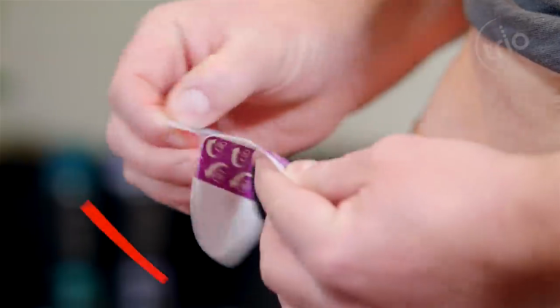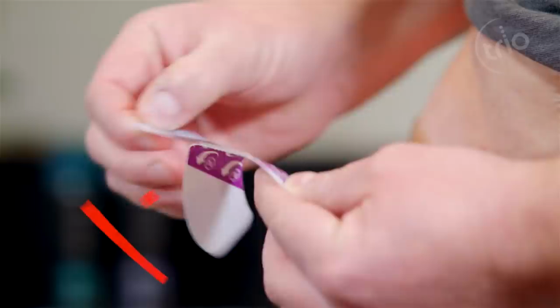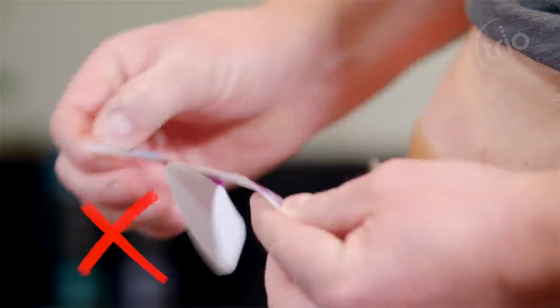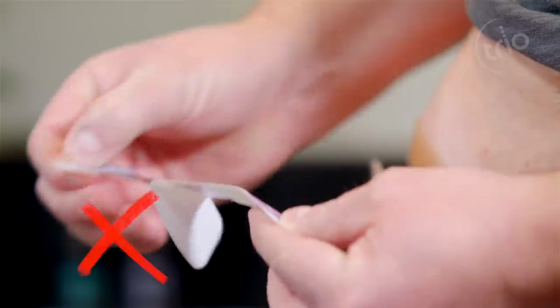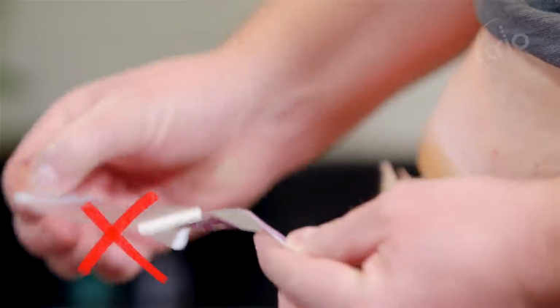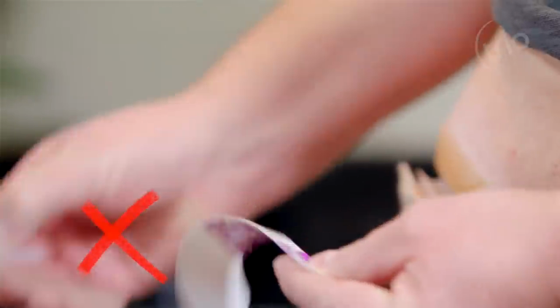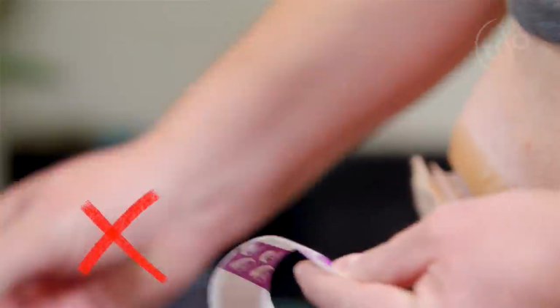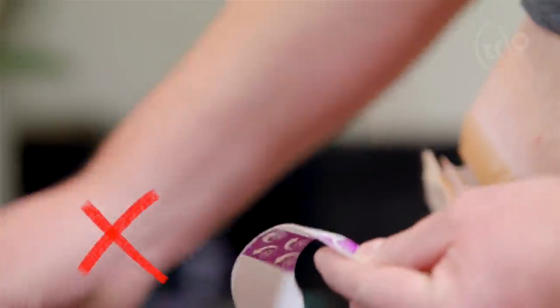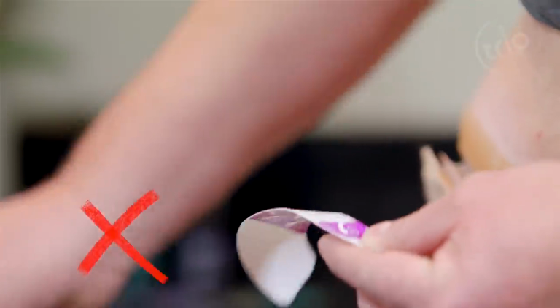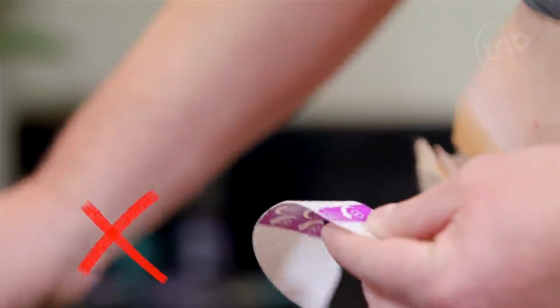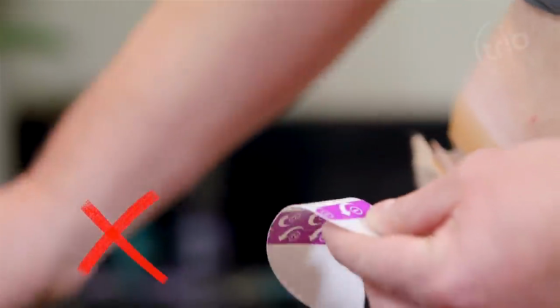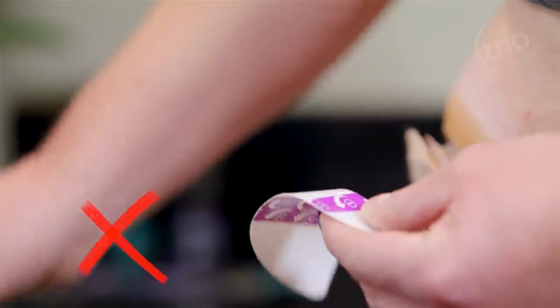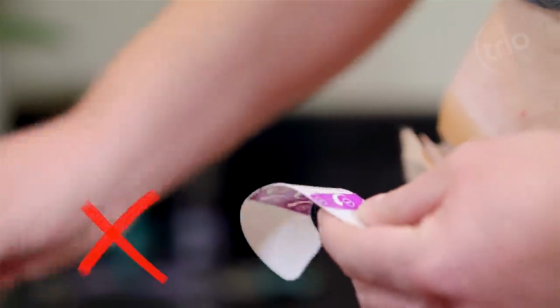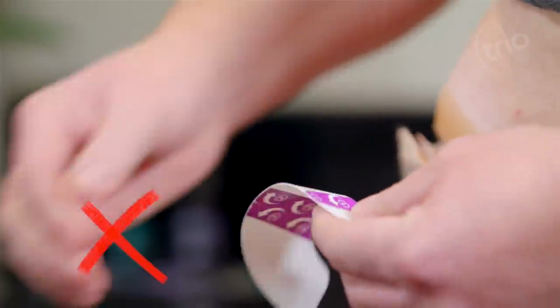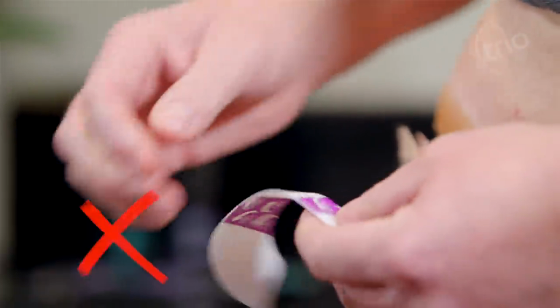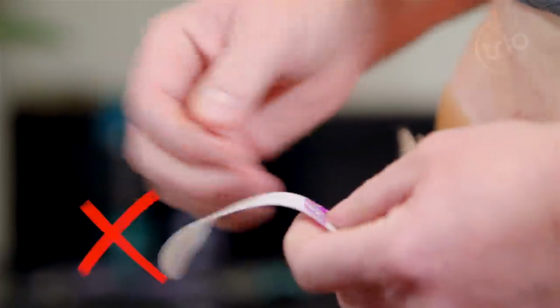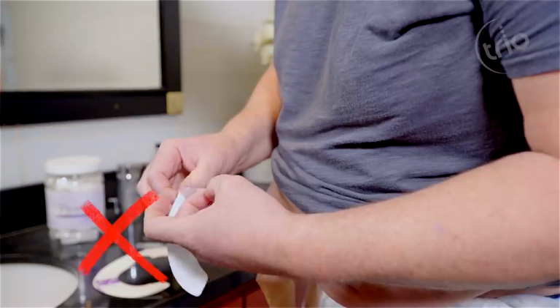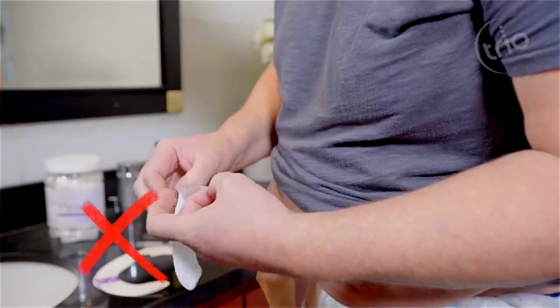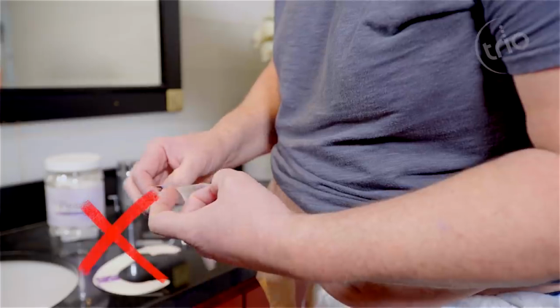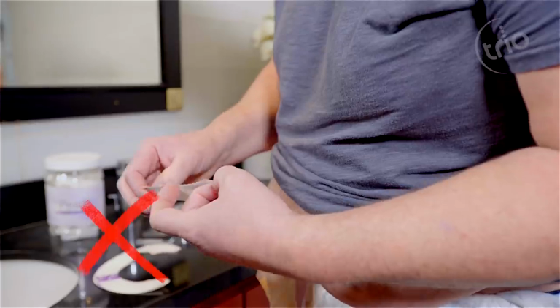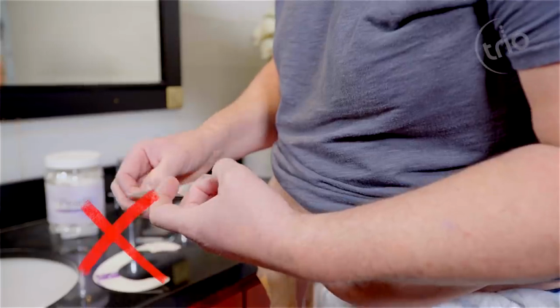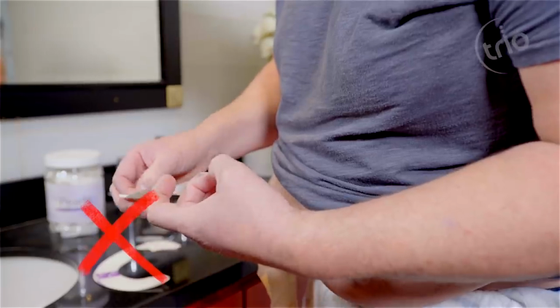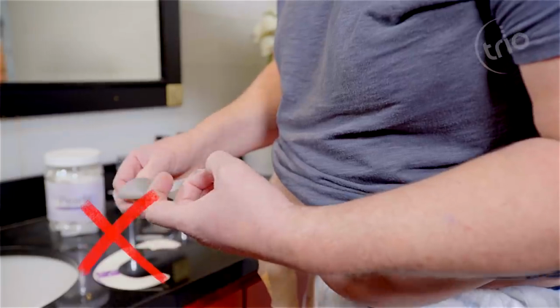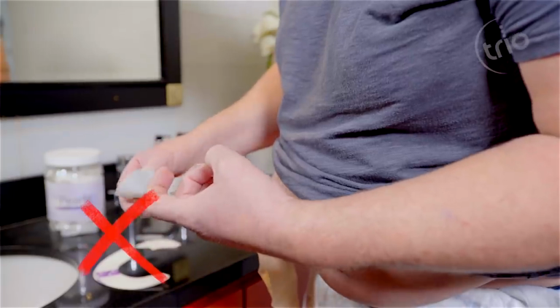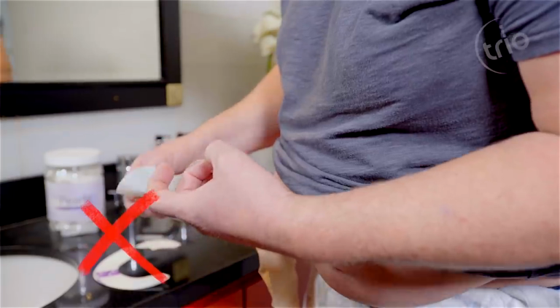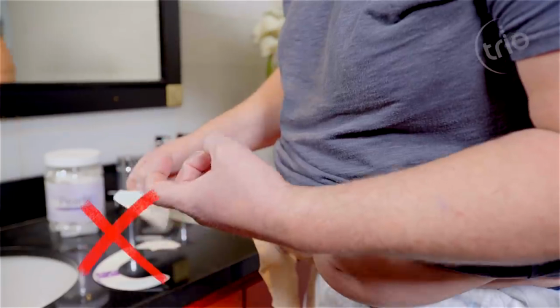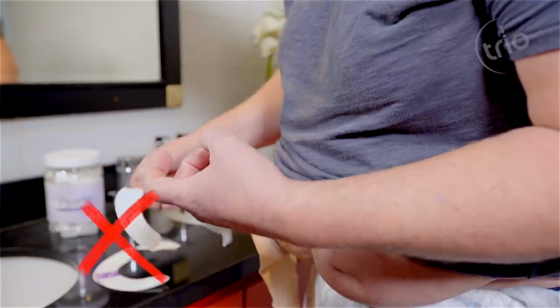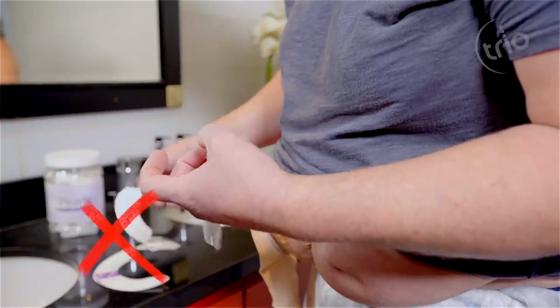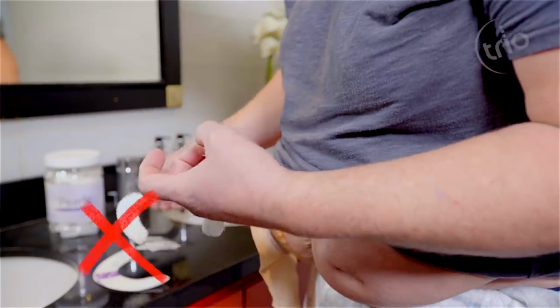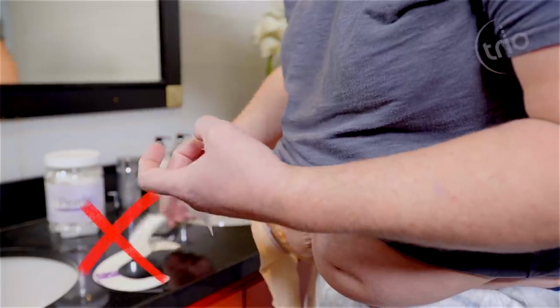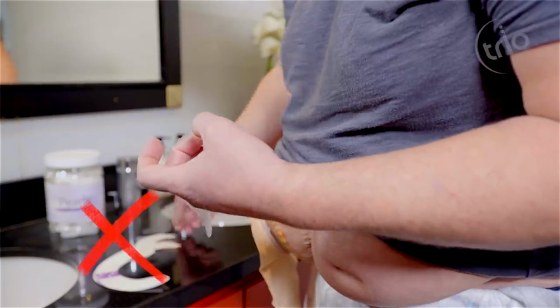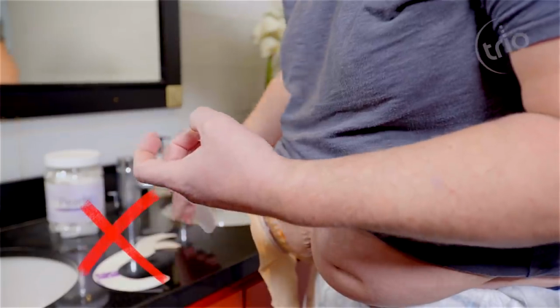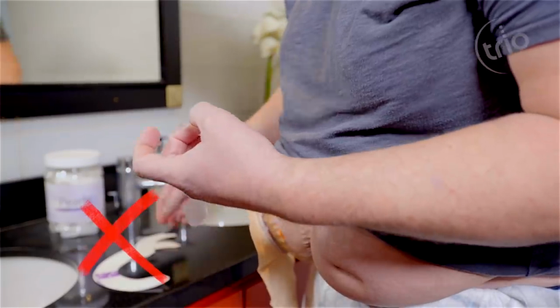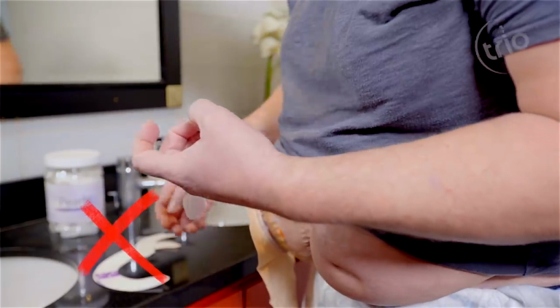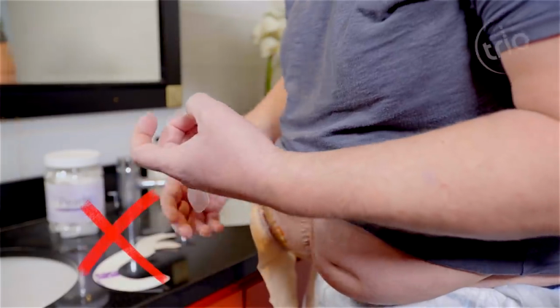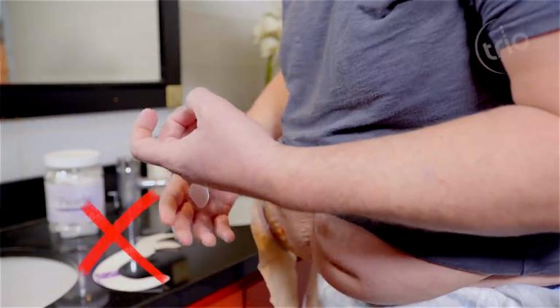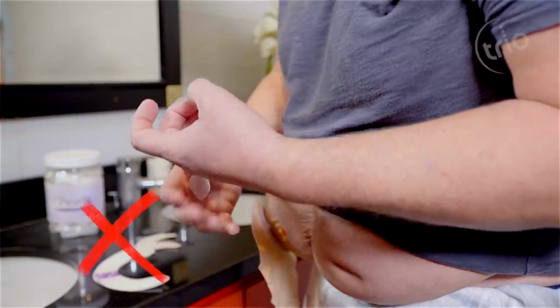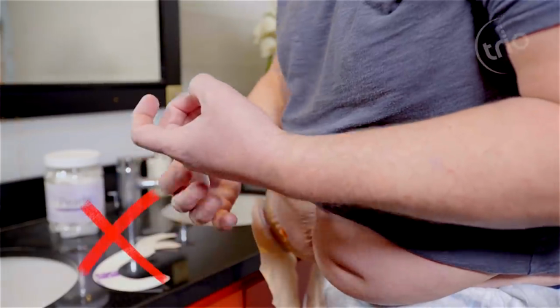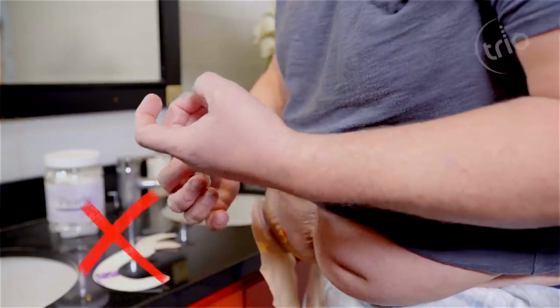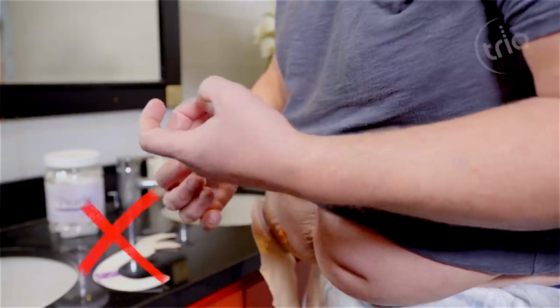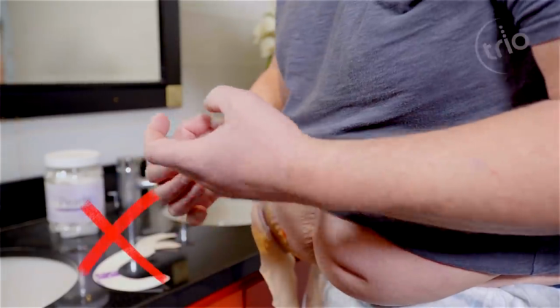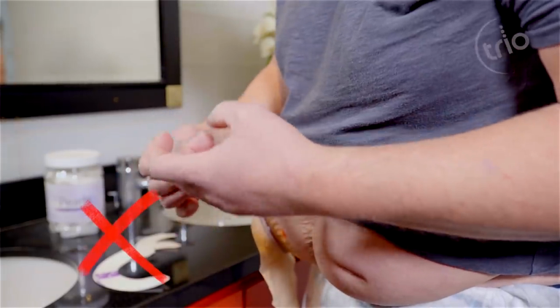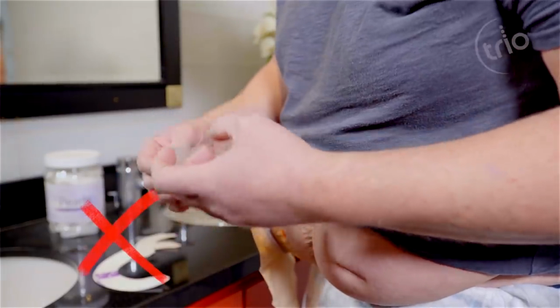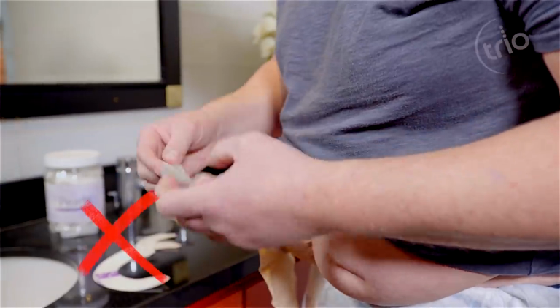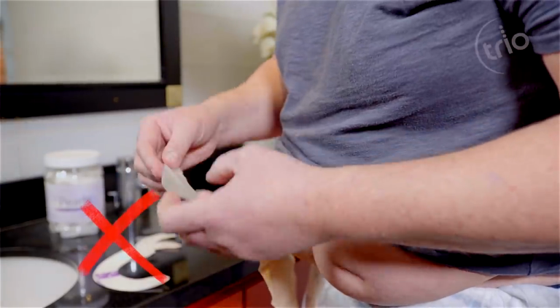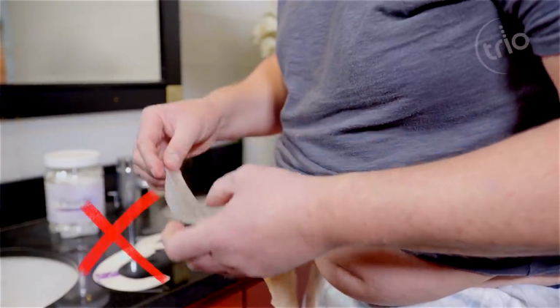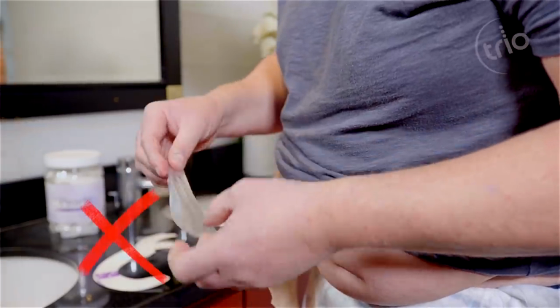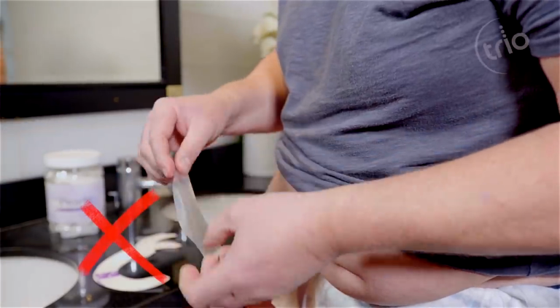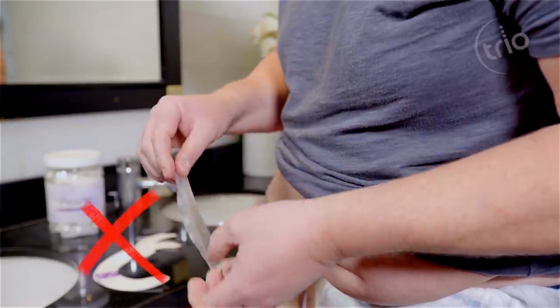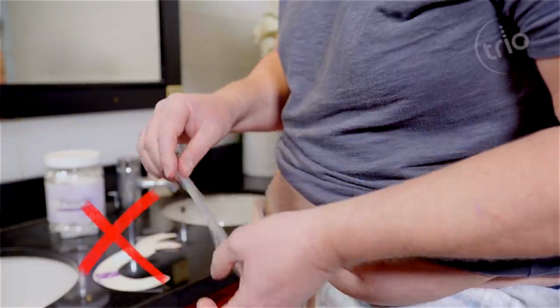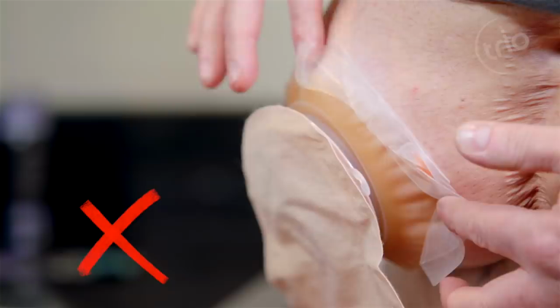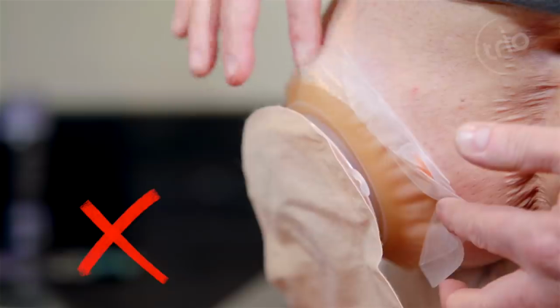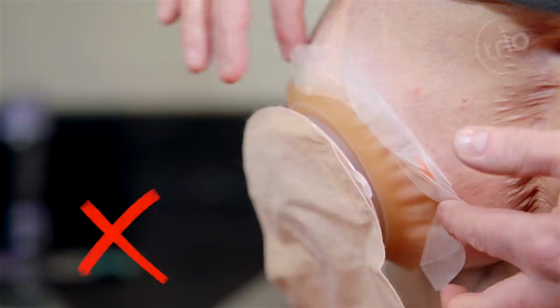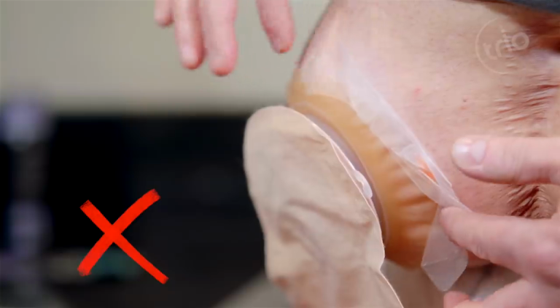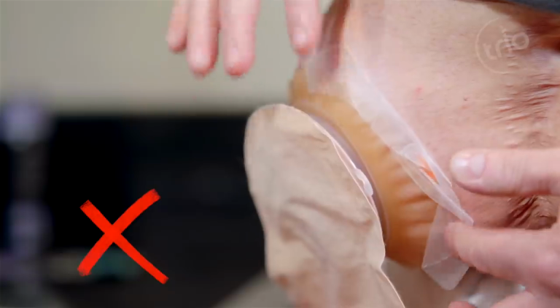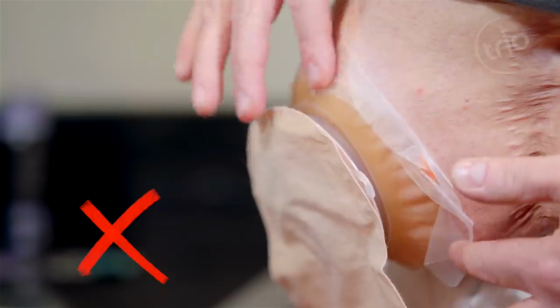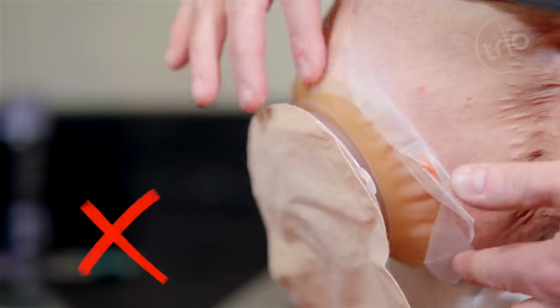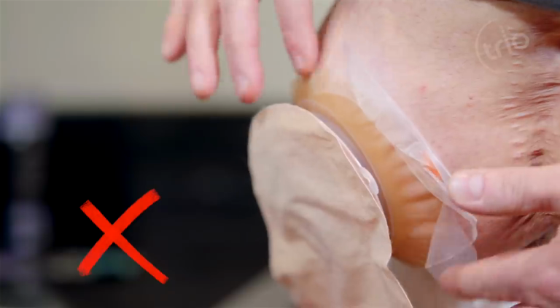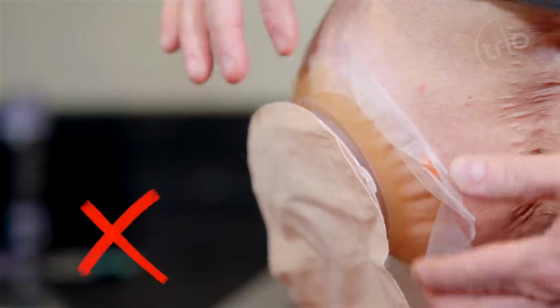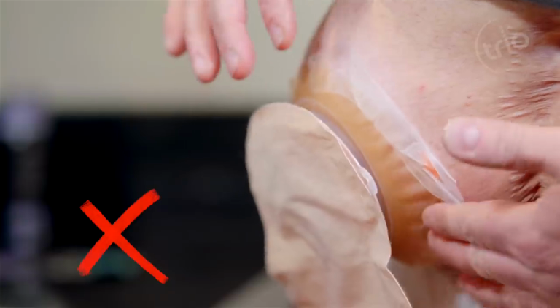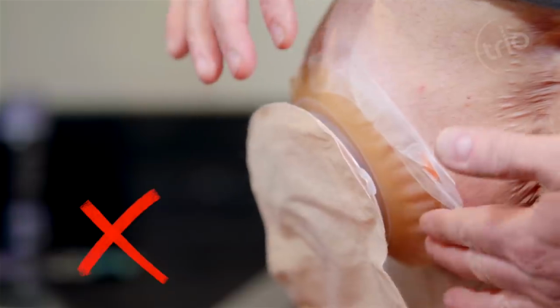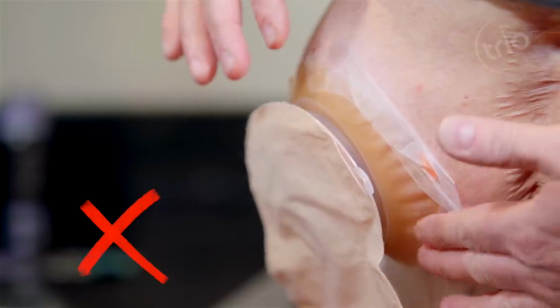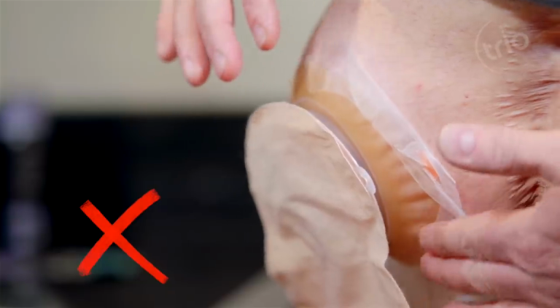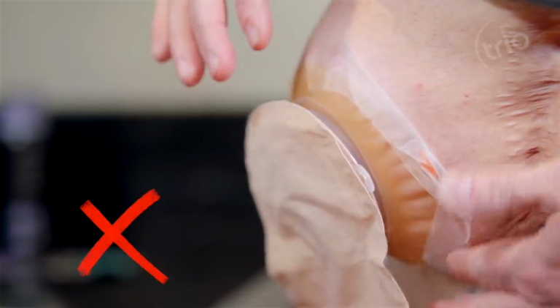Do not release the release liners first, as the Silics Flange will not attach firmly to the skin around the bag.